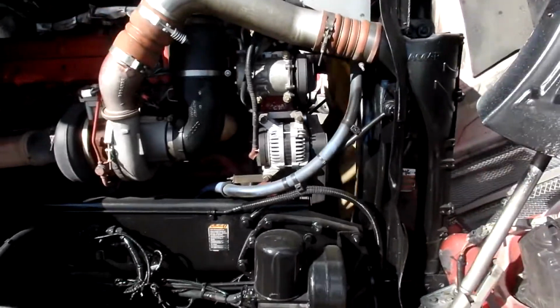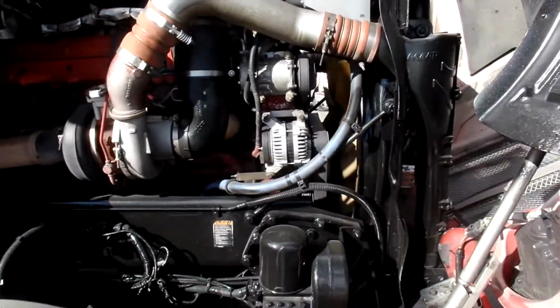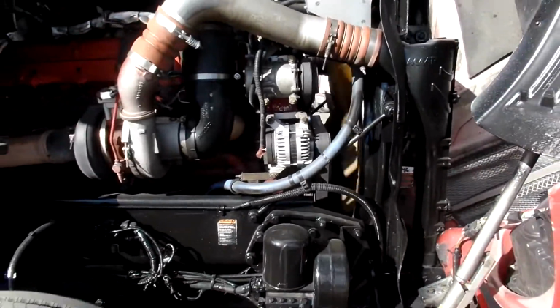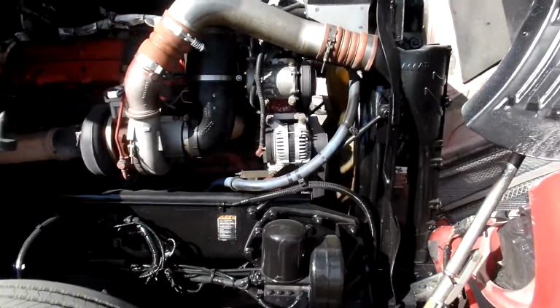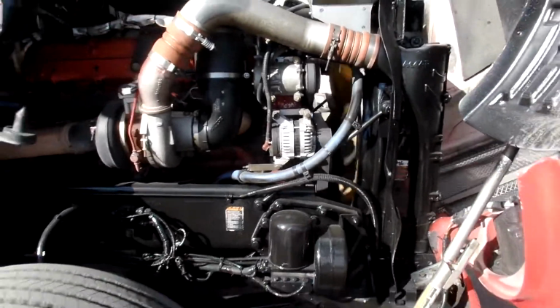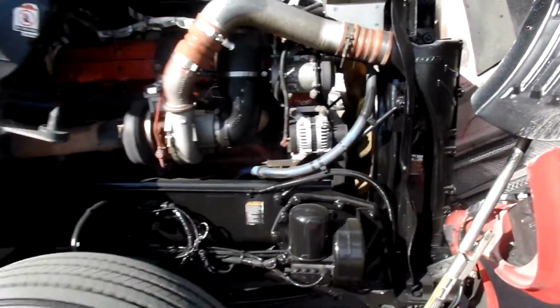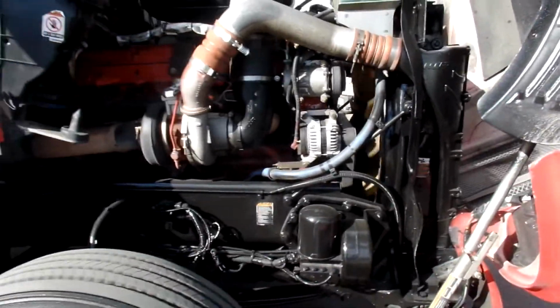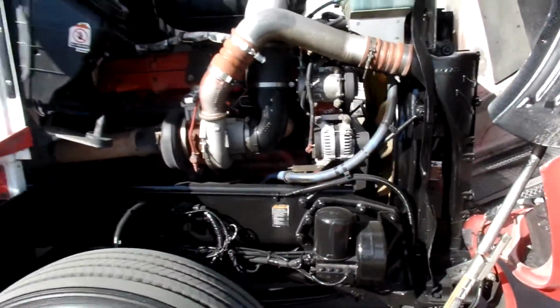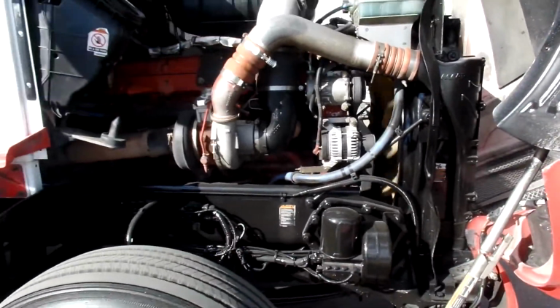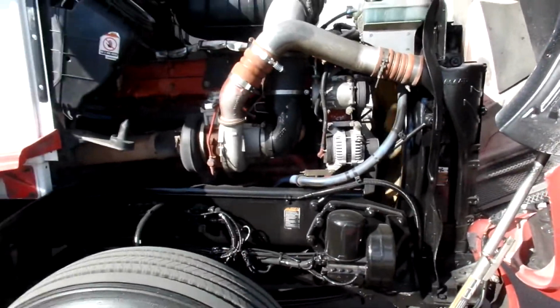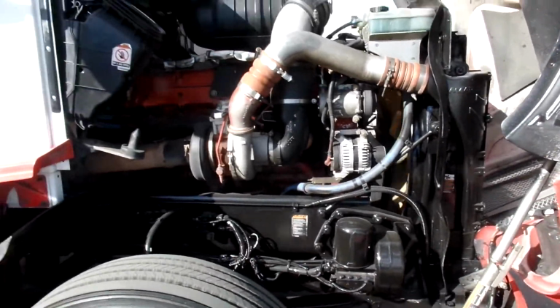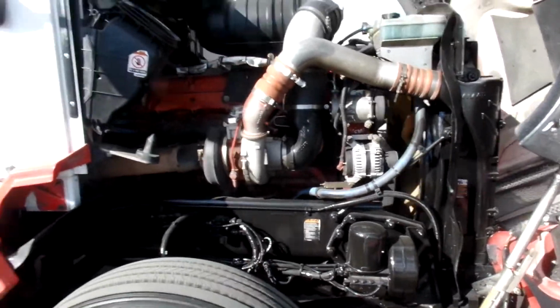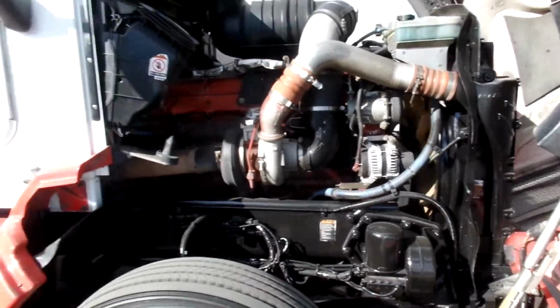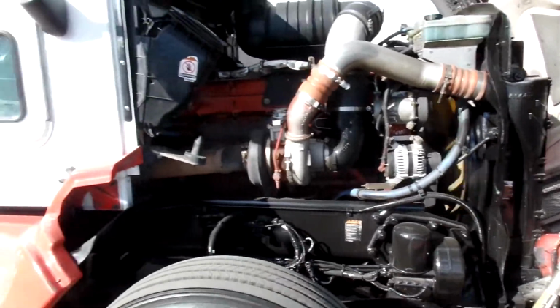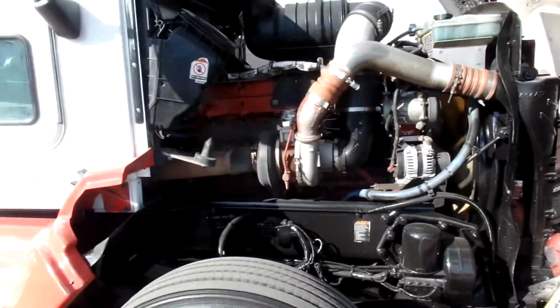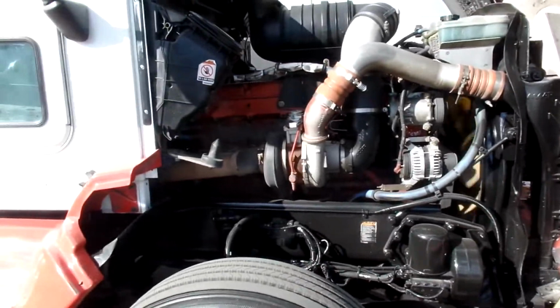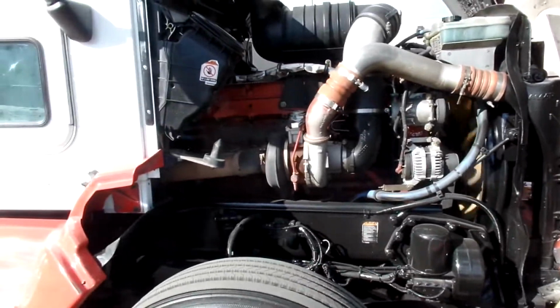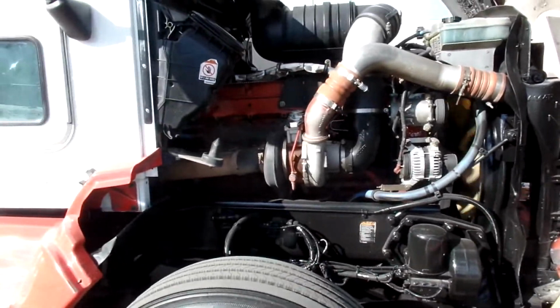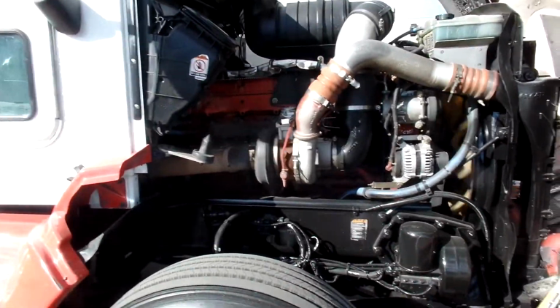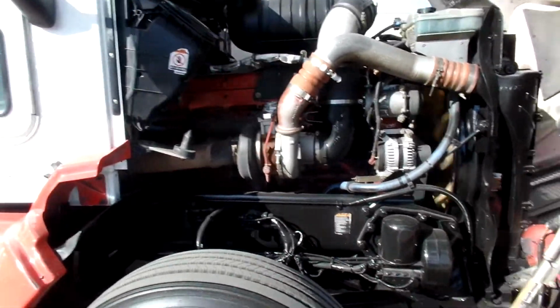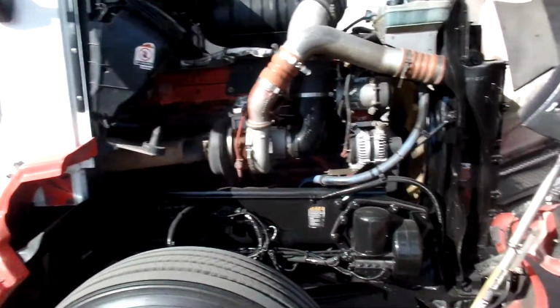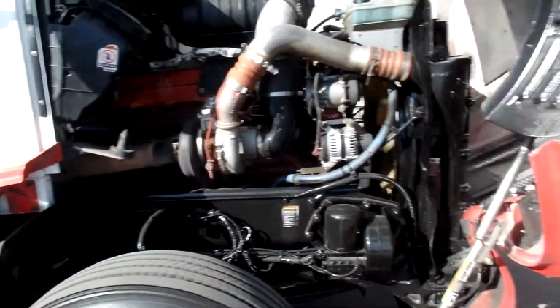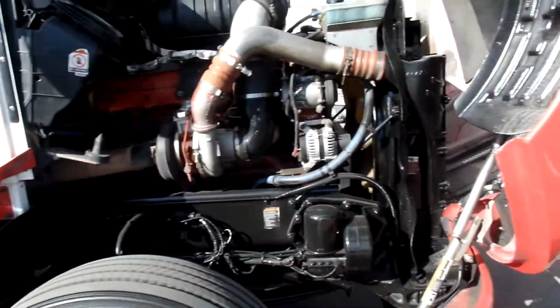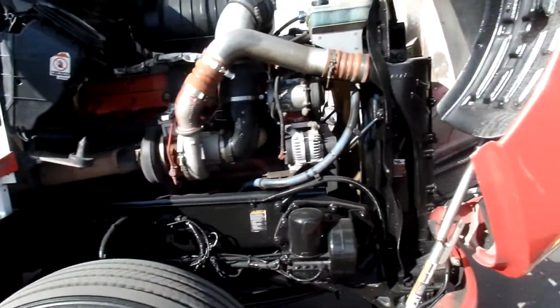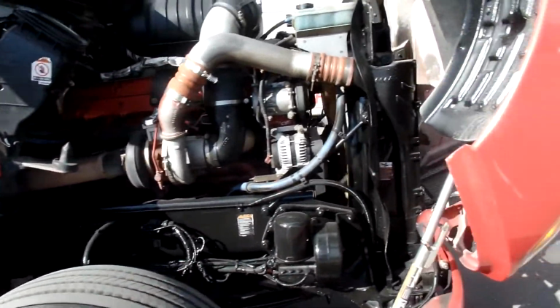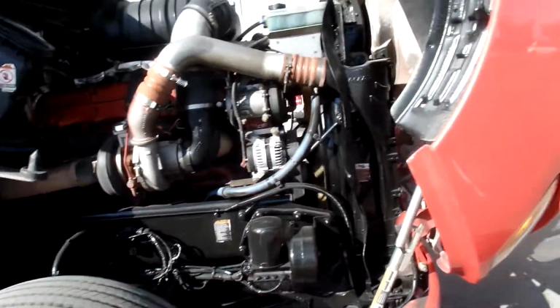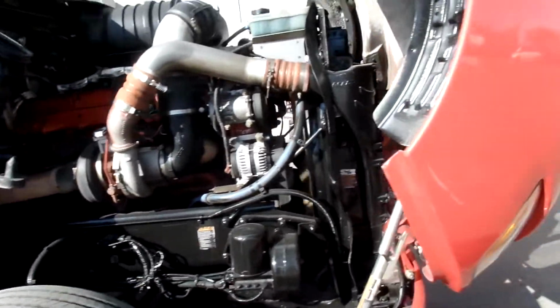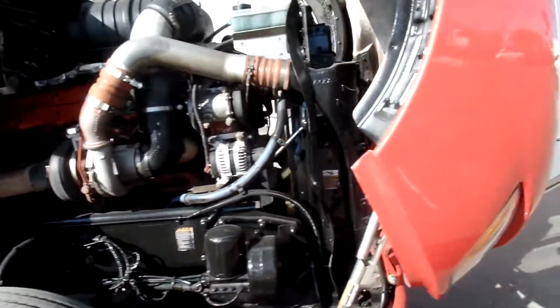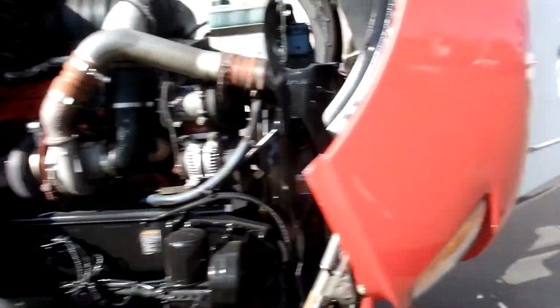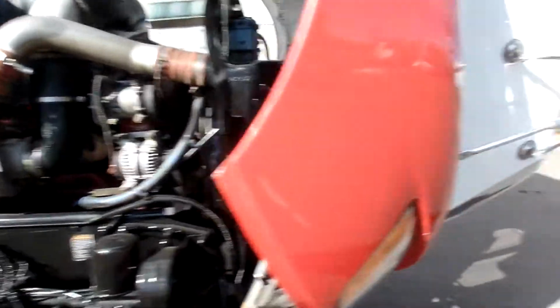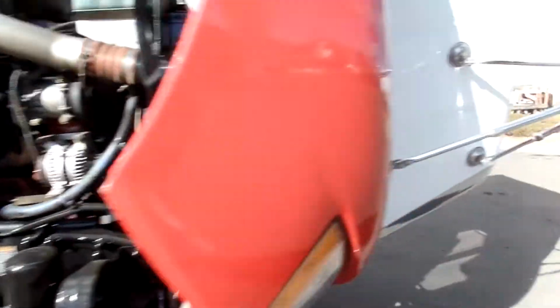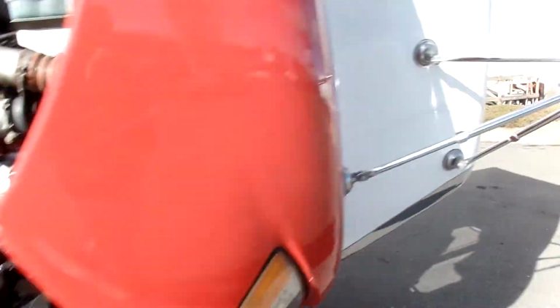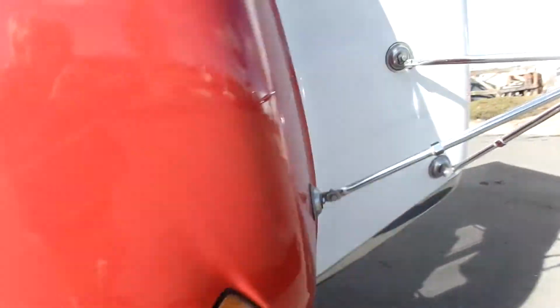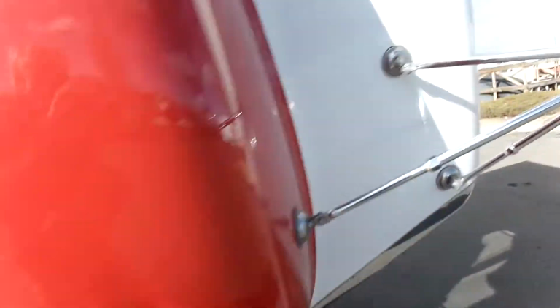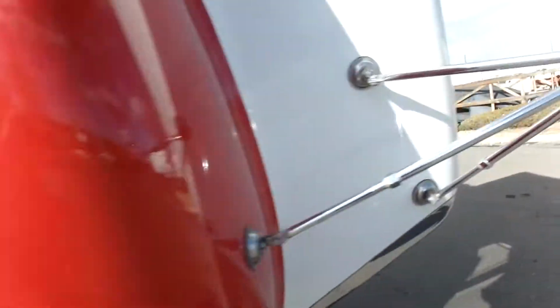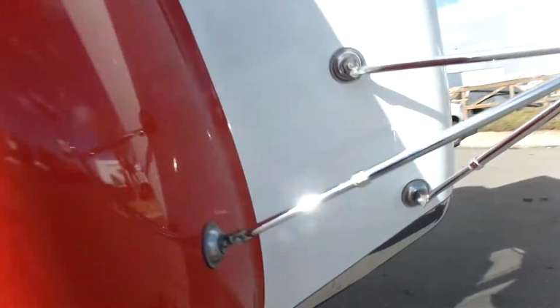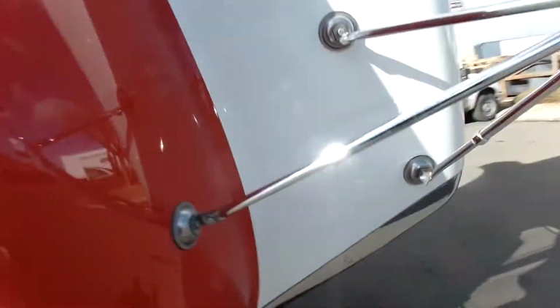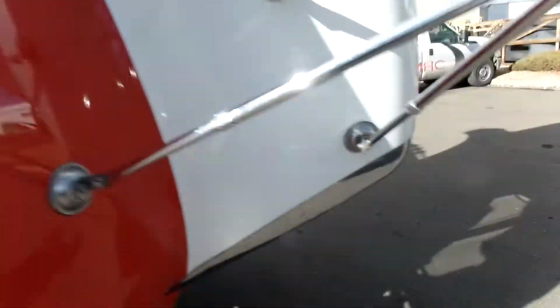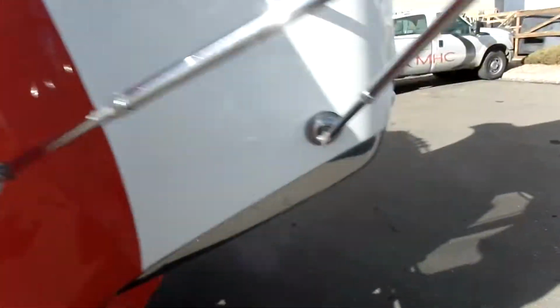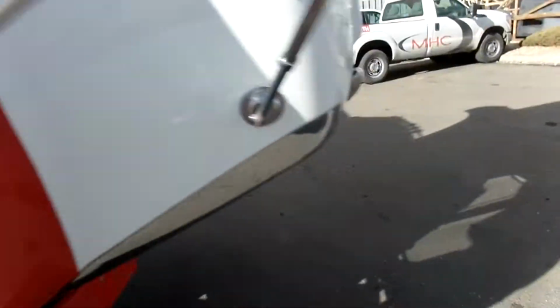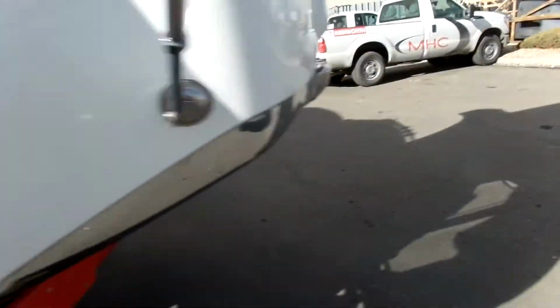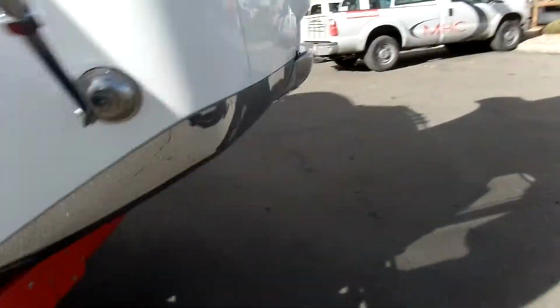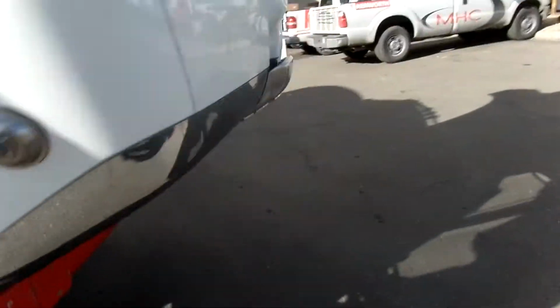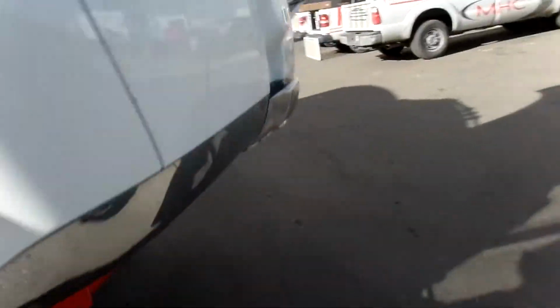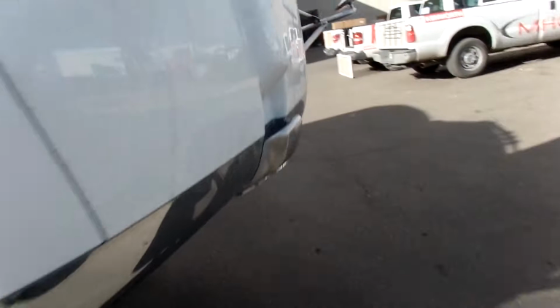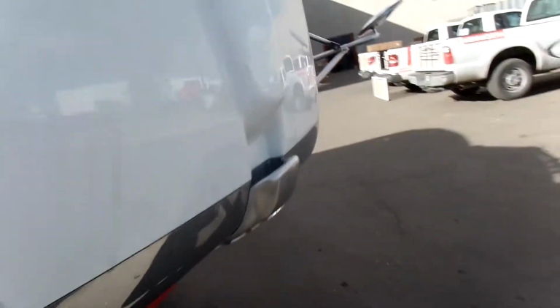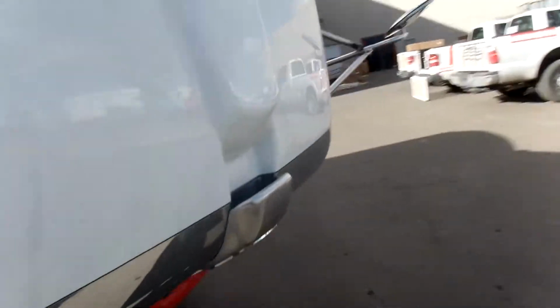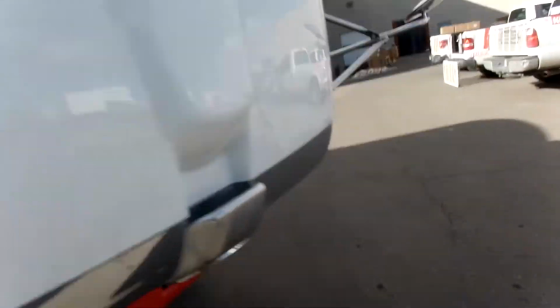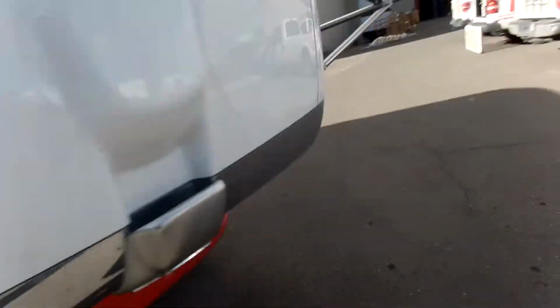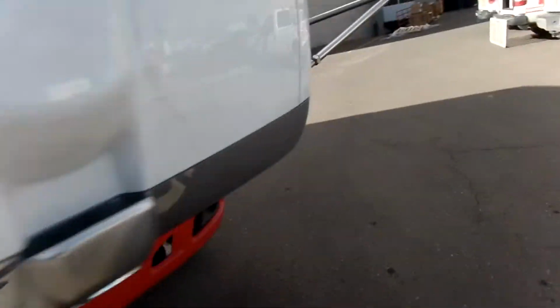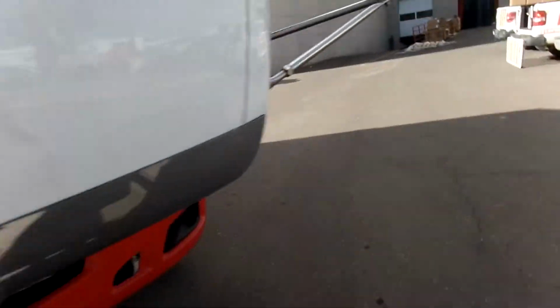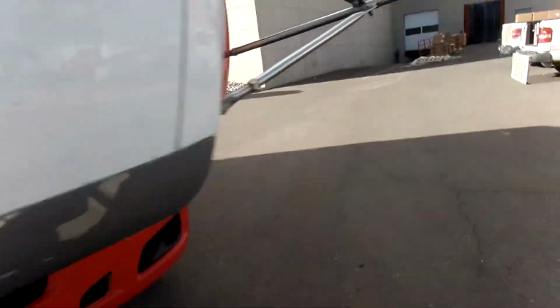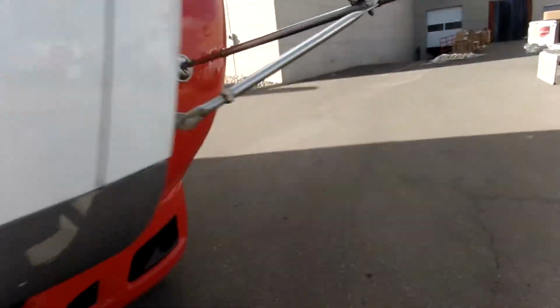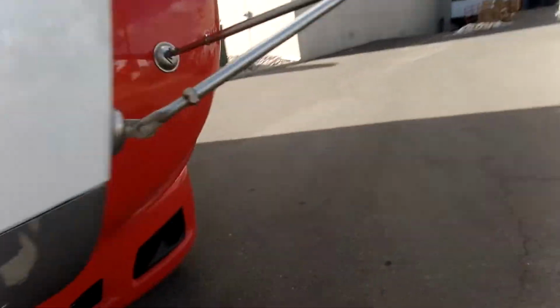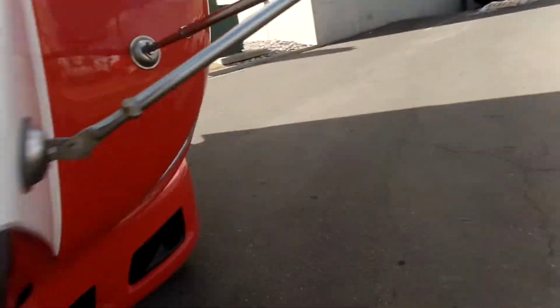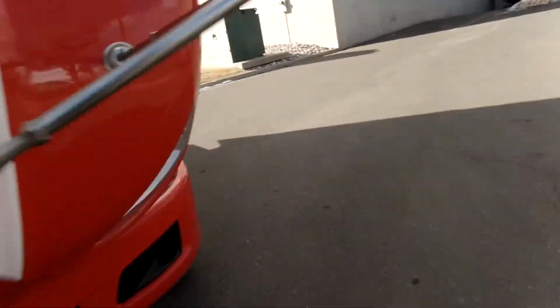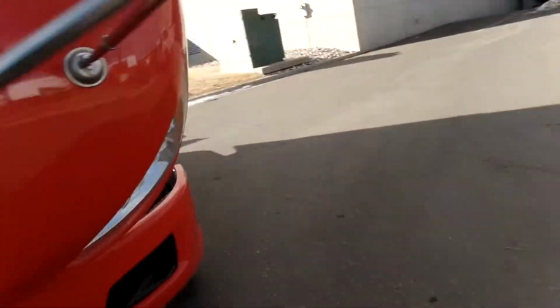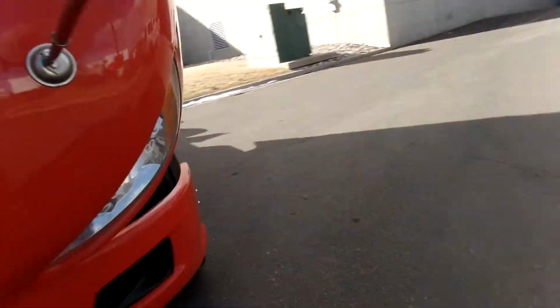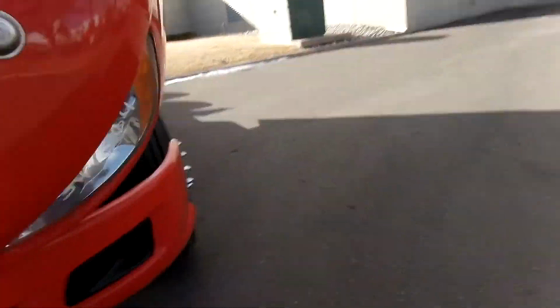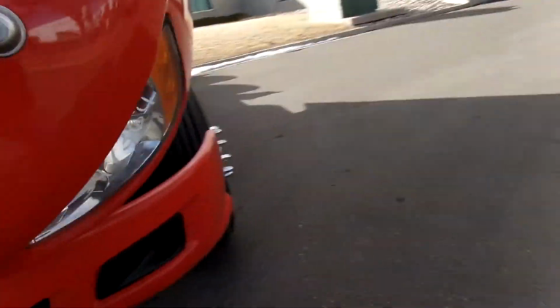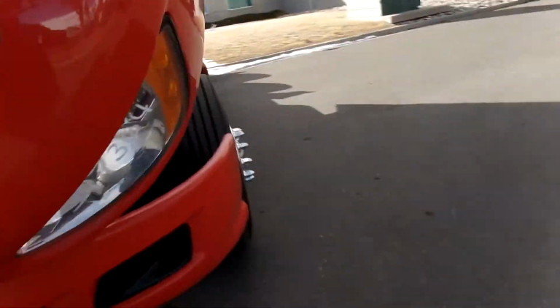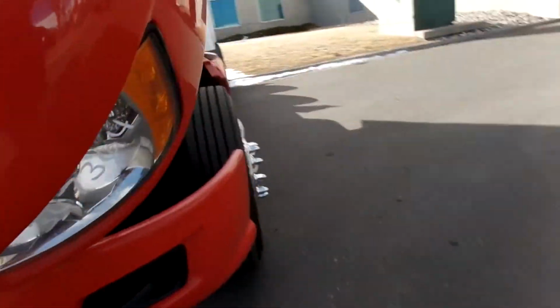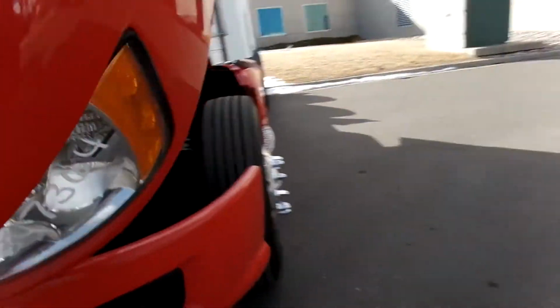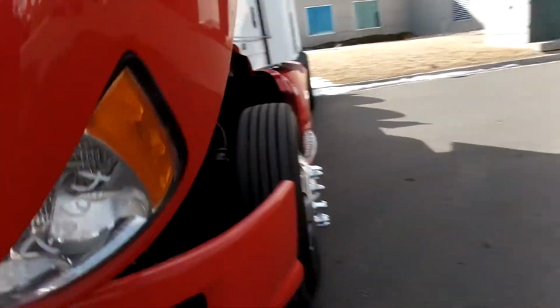Cummins ISX-15, 400 horsepower. Eaton Fuller 10-speed transmission.